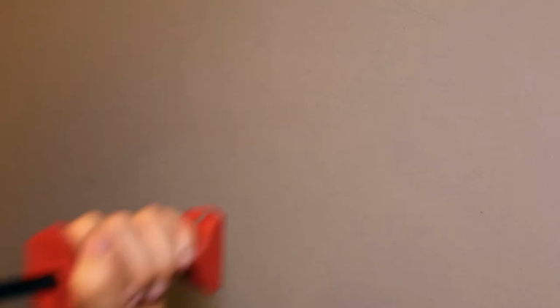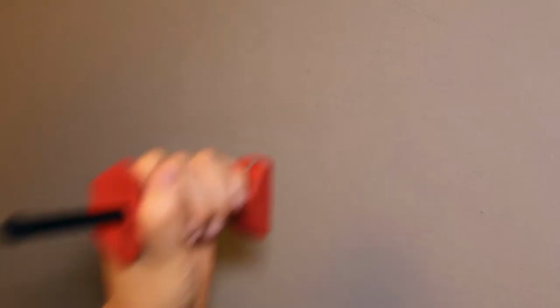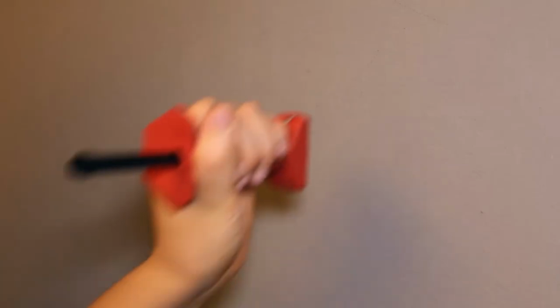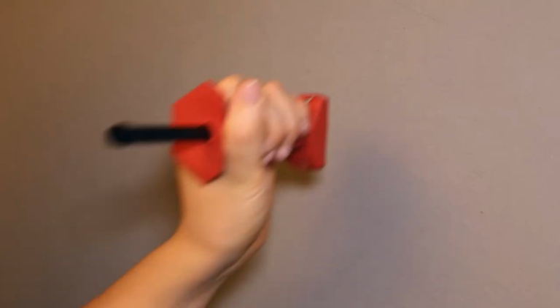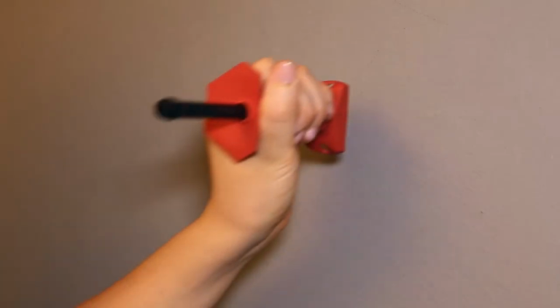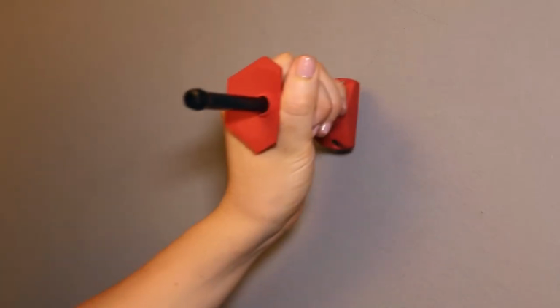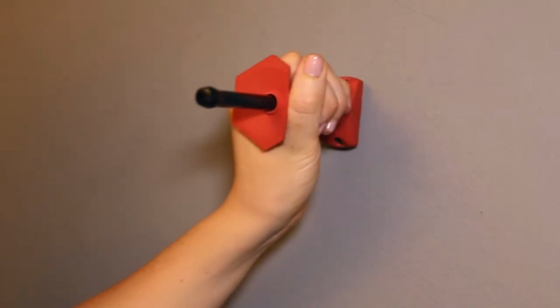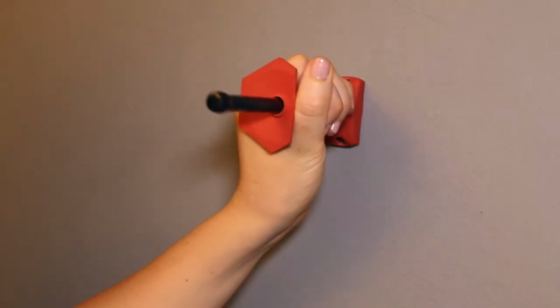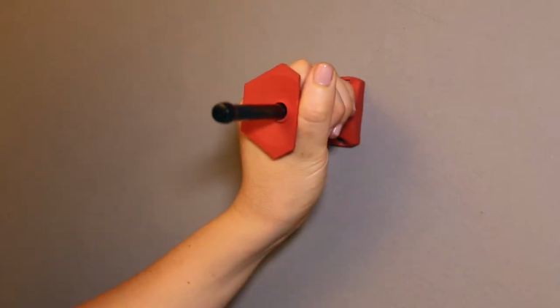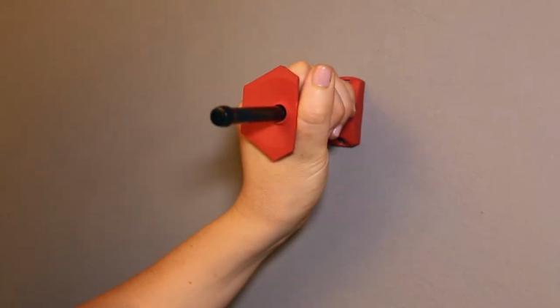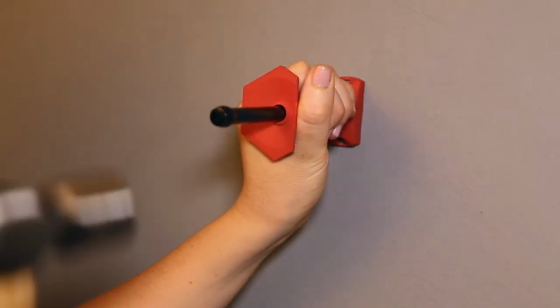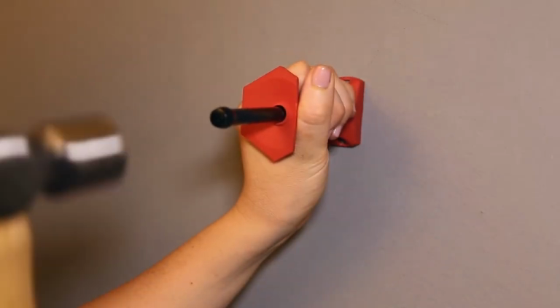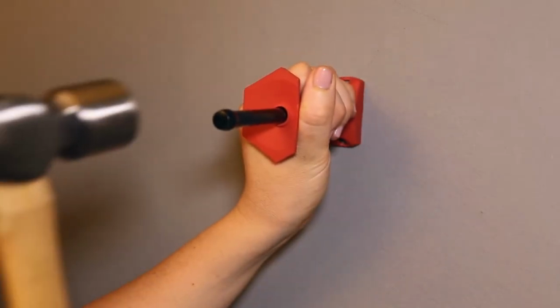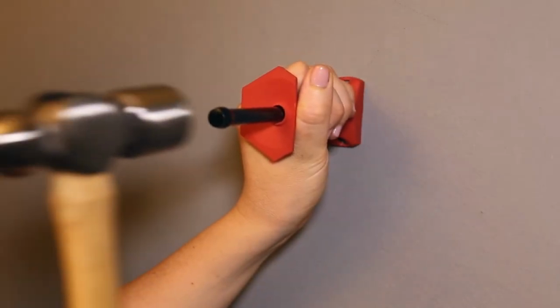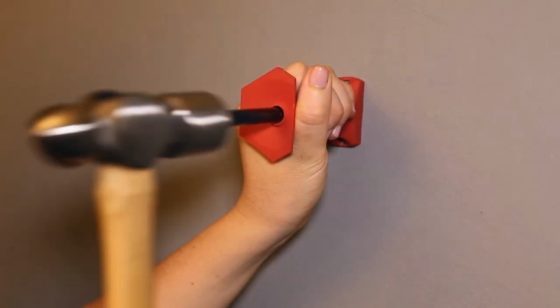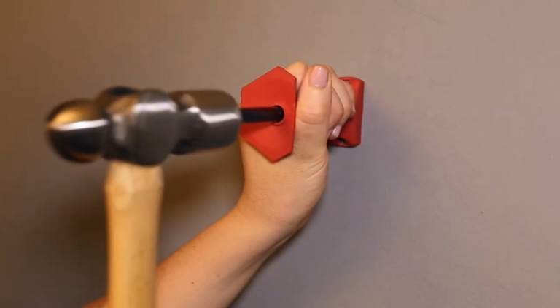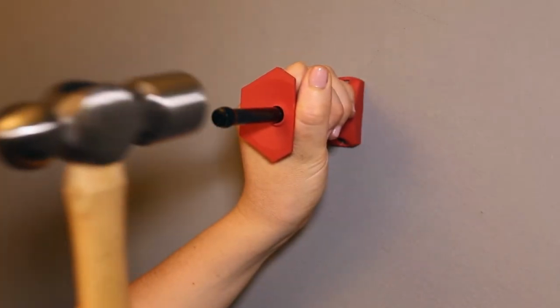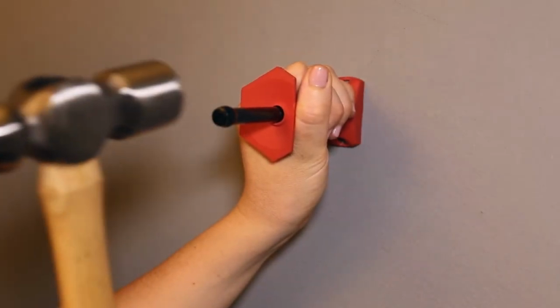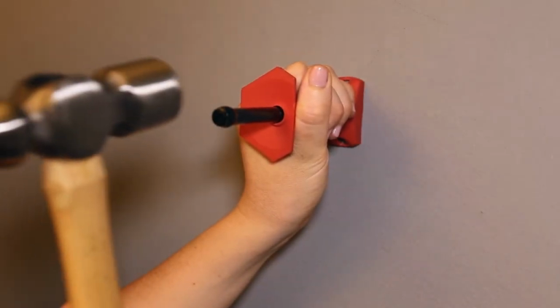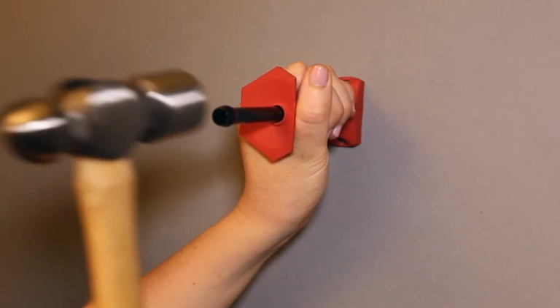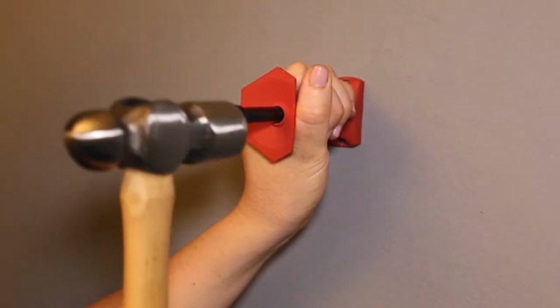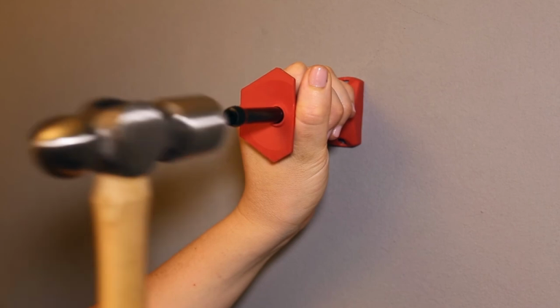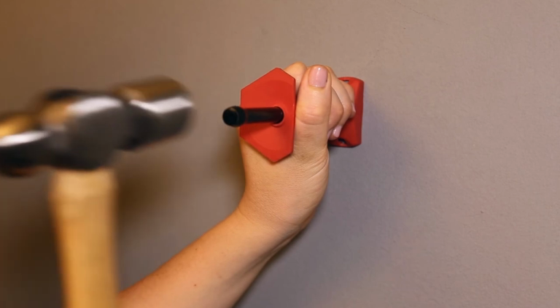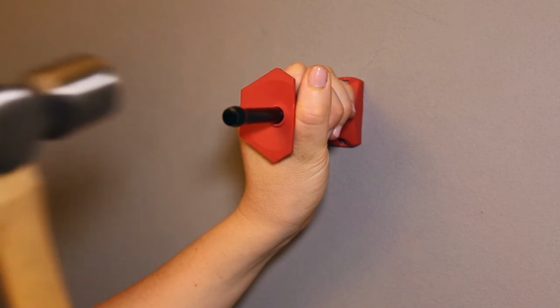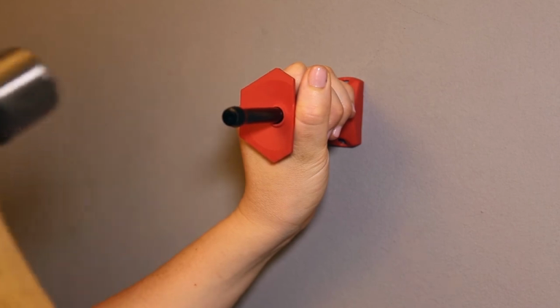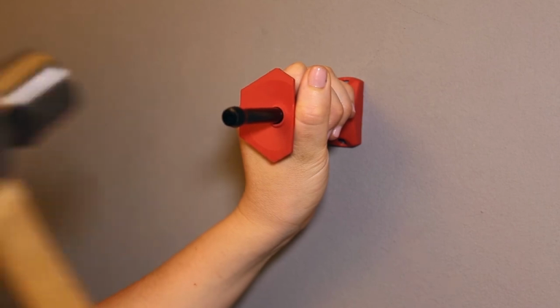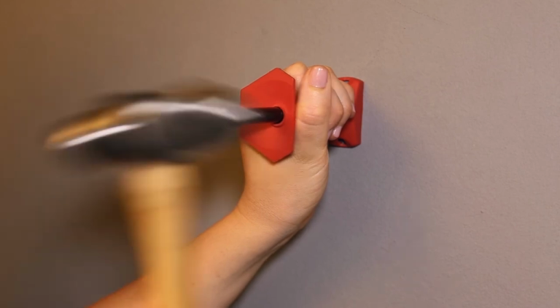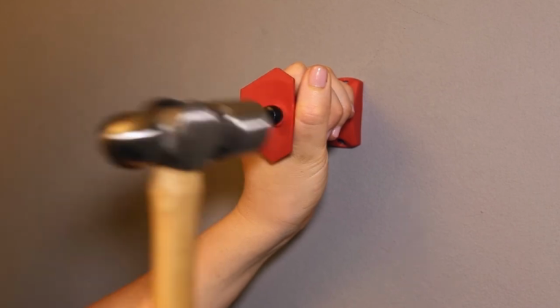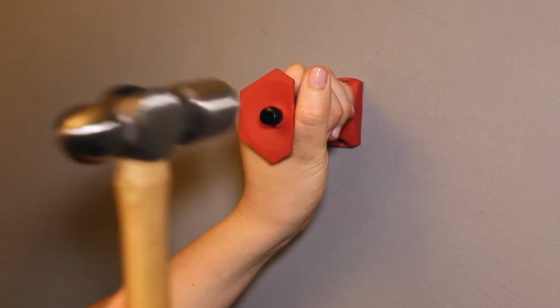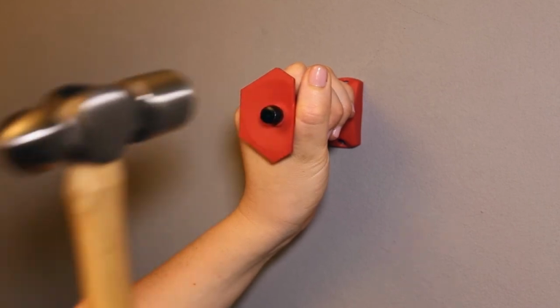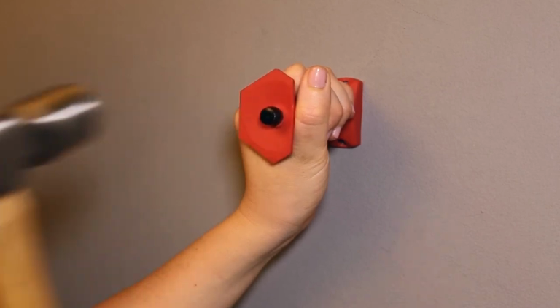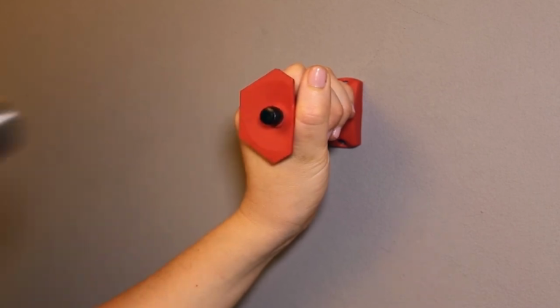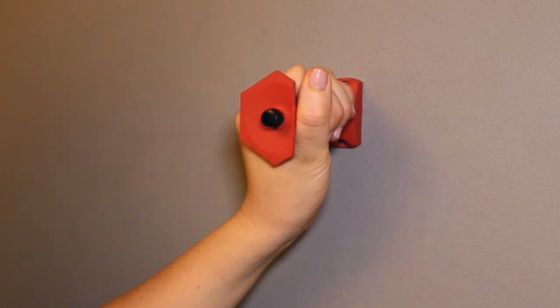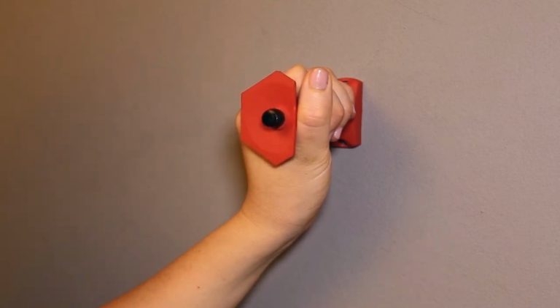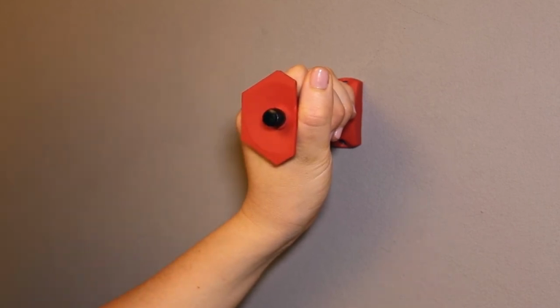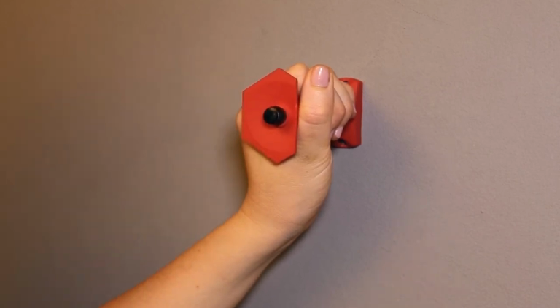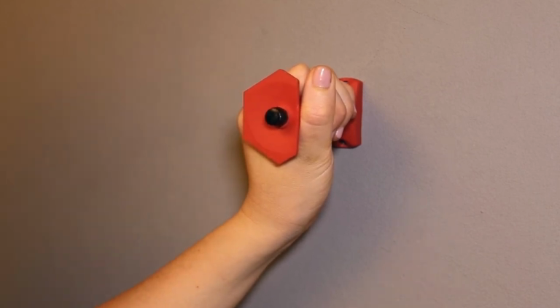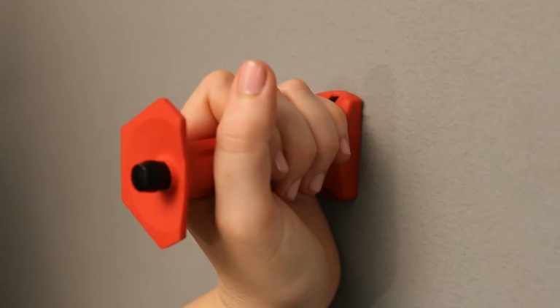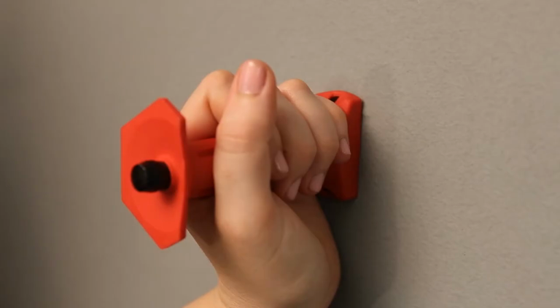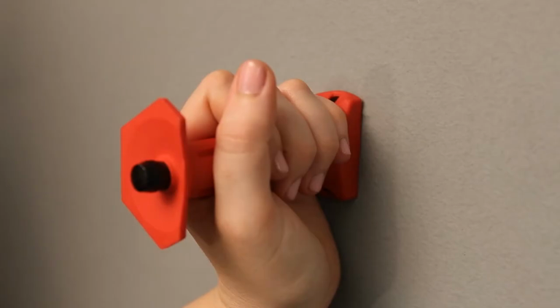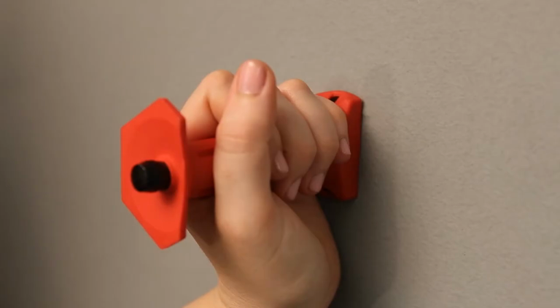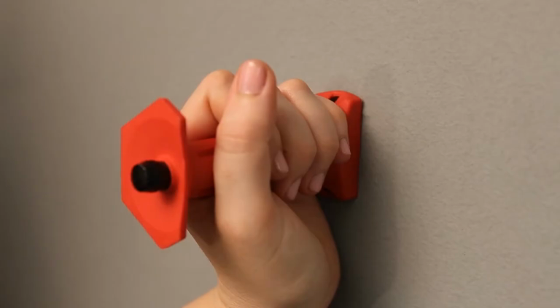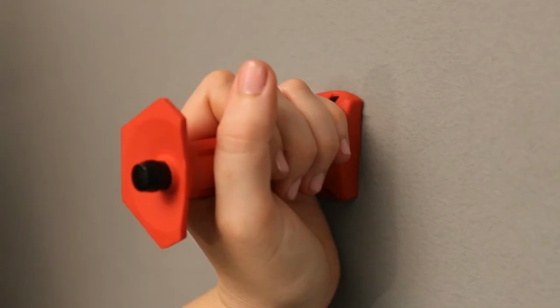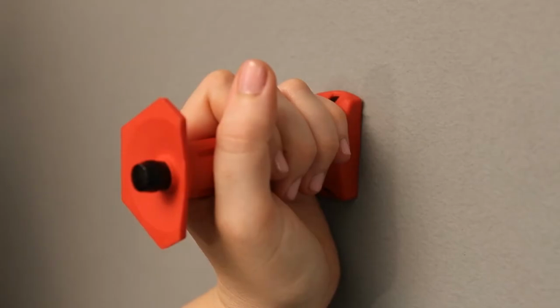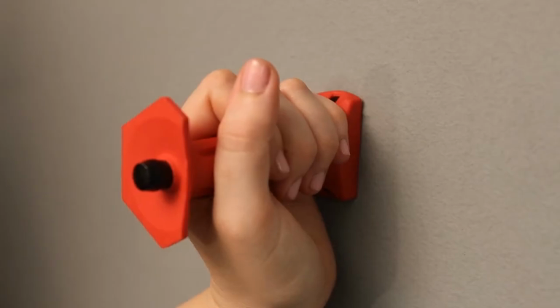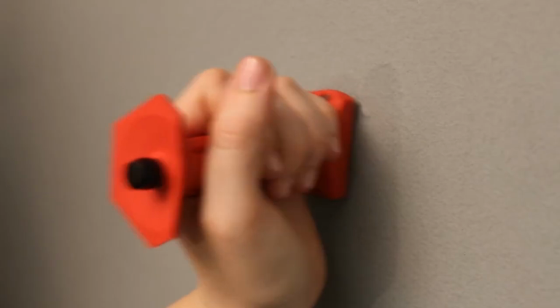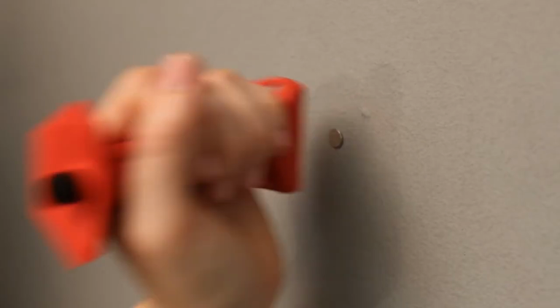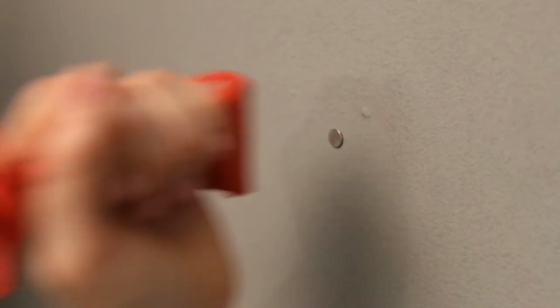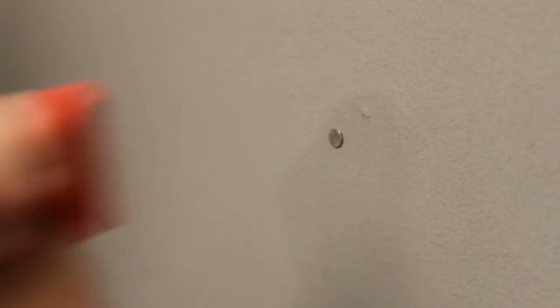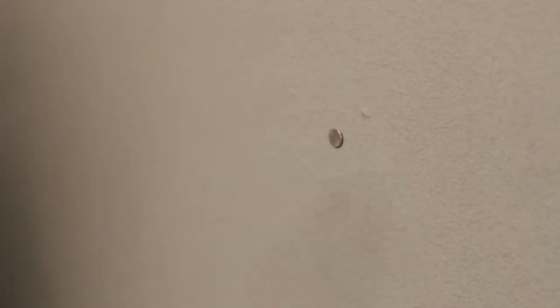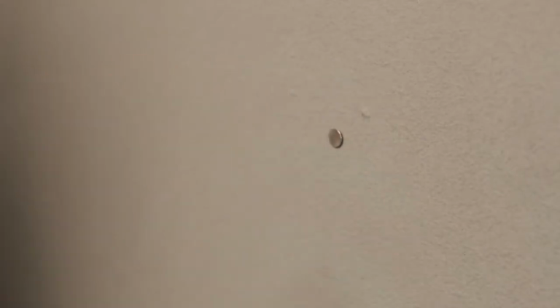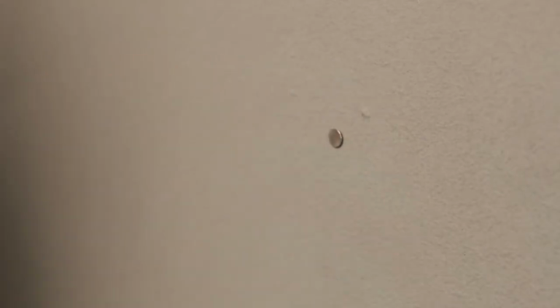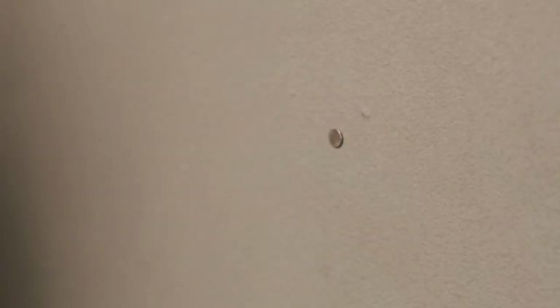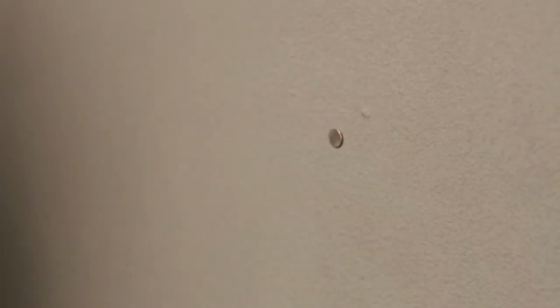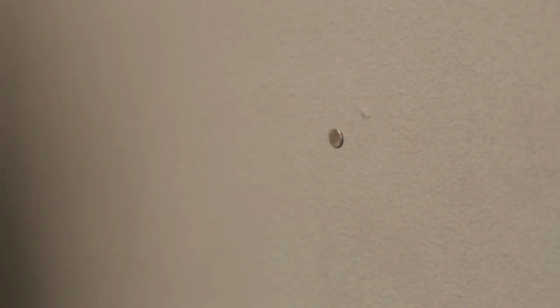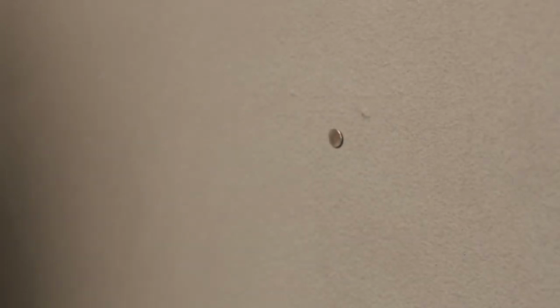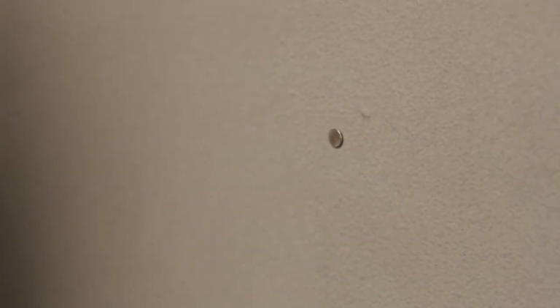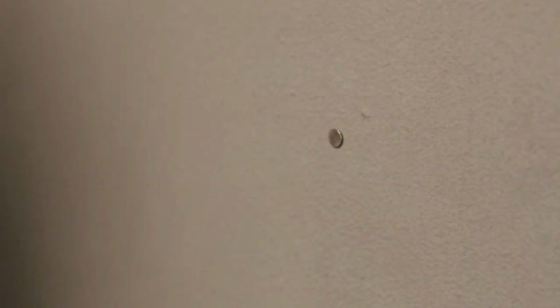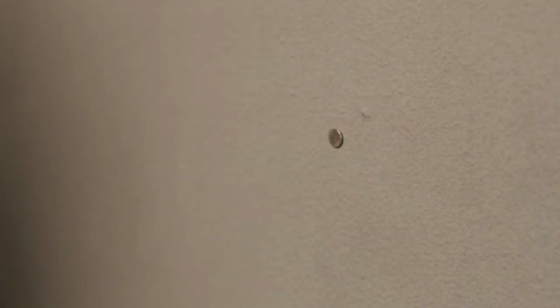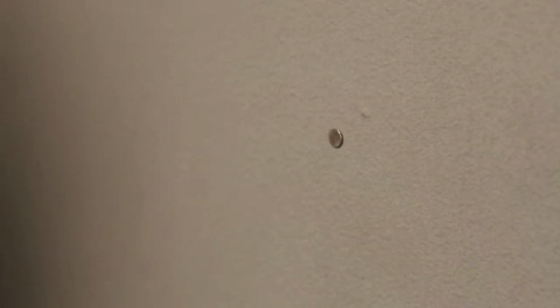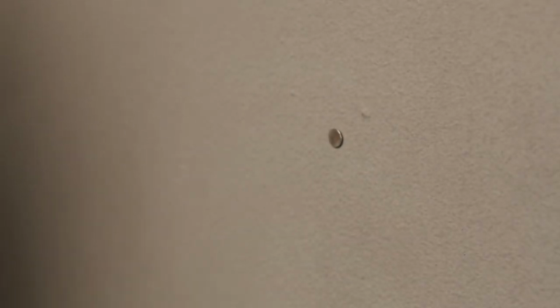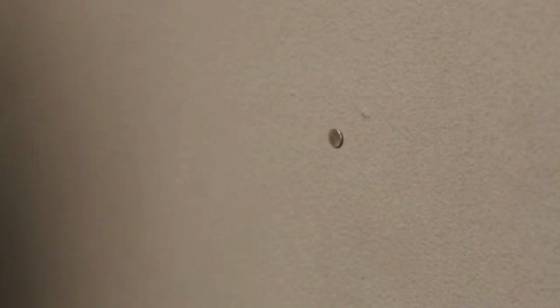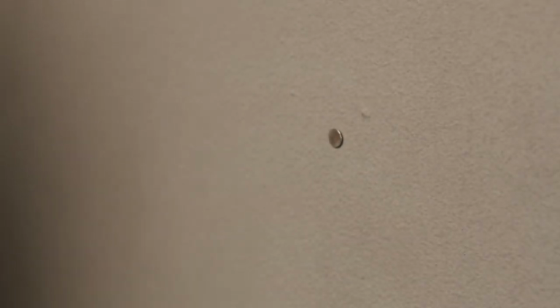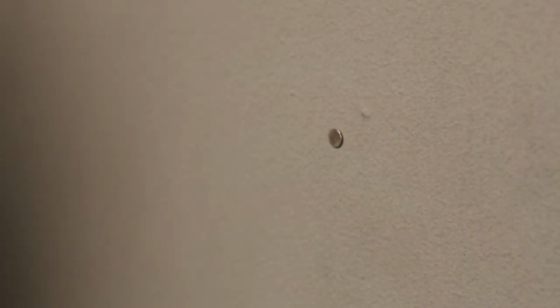Place the surface in line with the wooden support frame and hammer home. The tool prevents over-strike and damage to the surface.